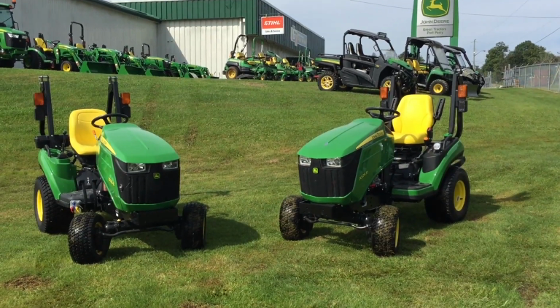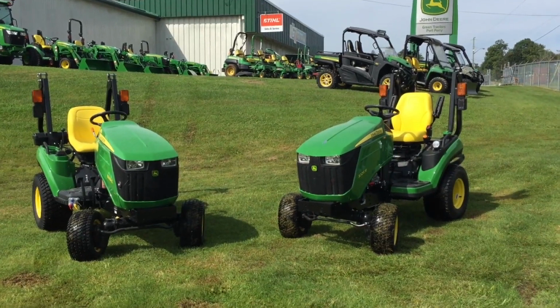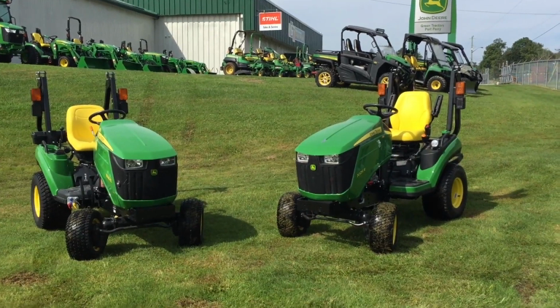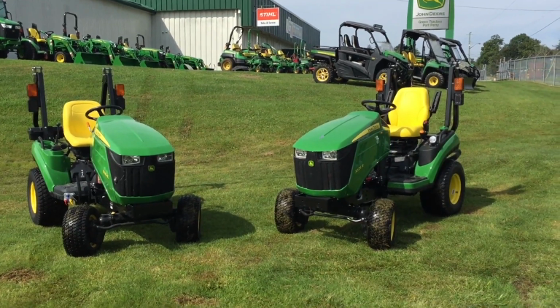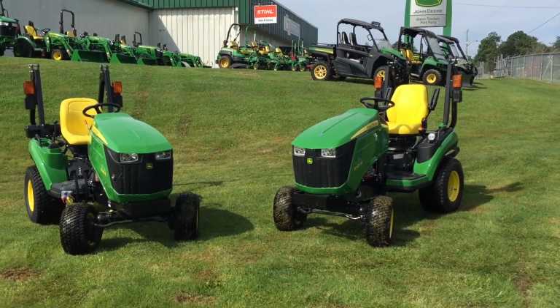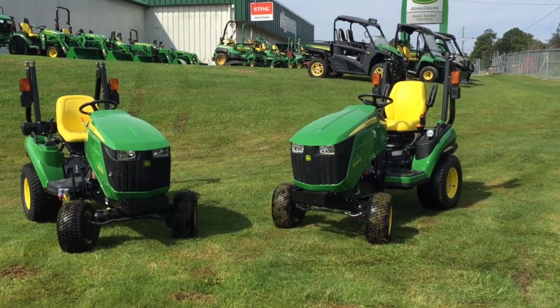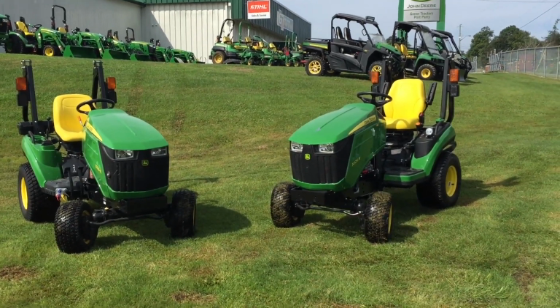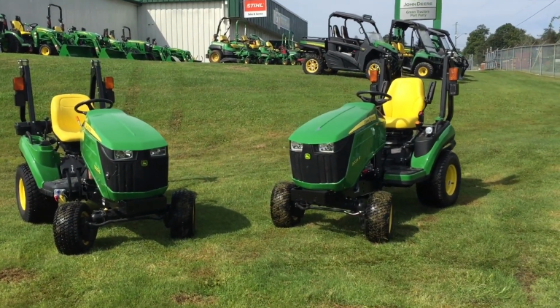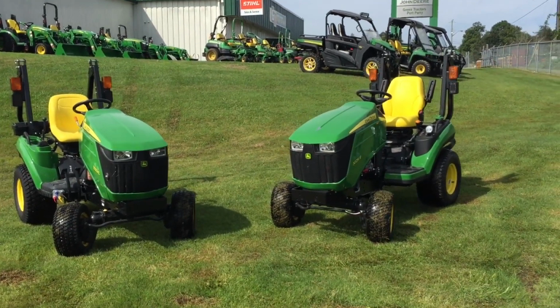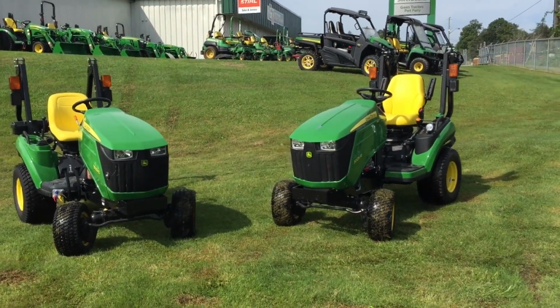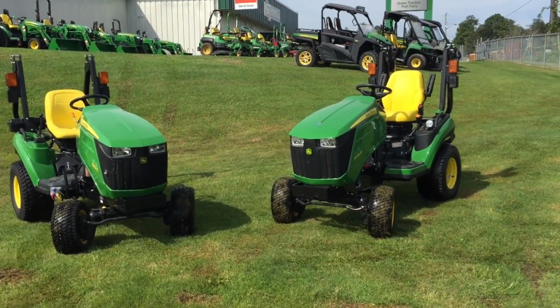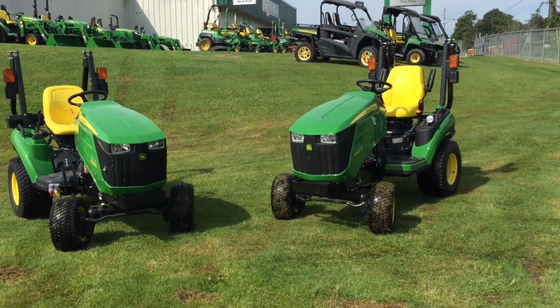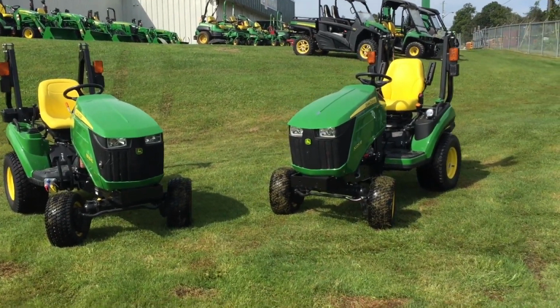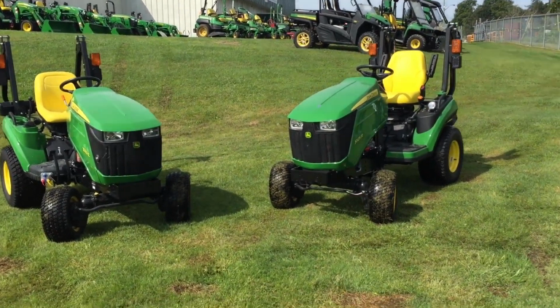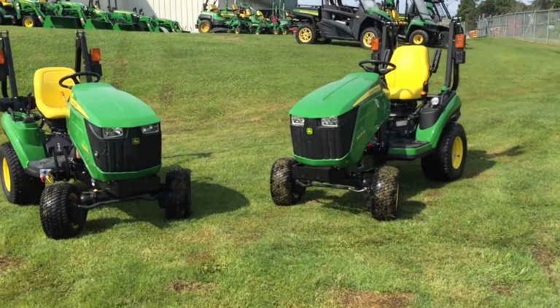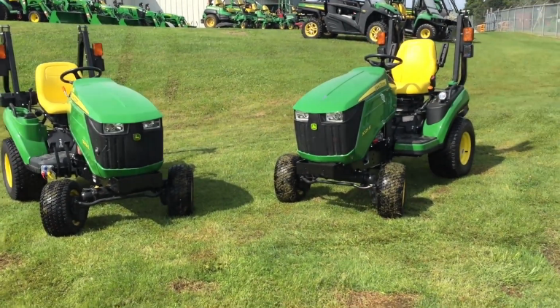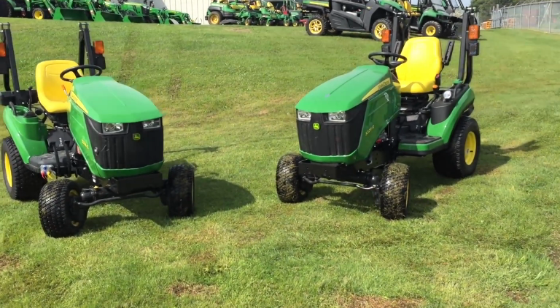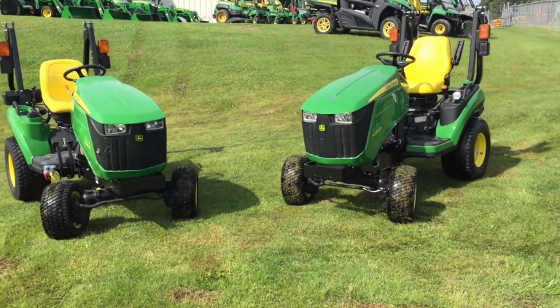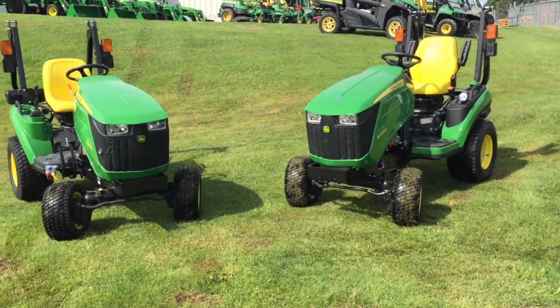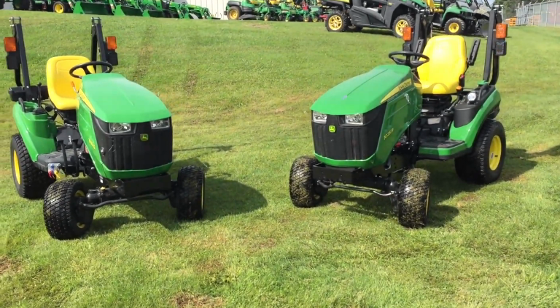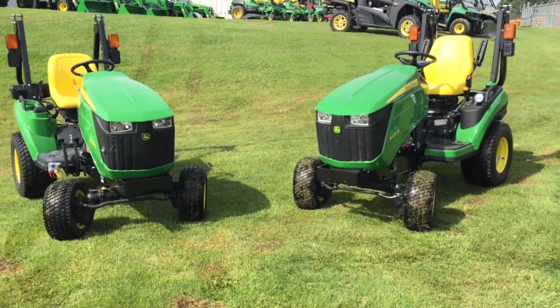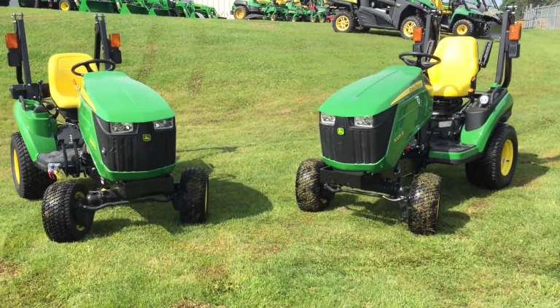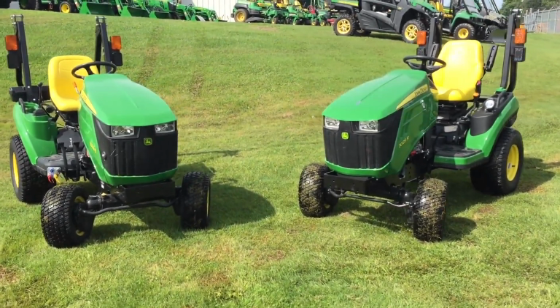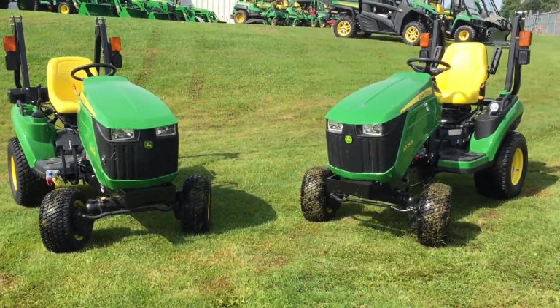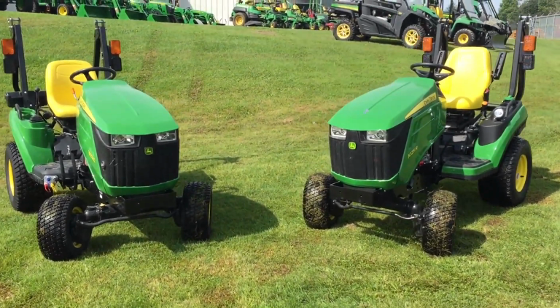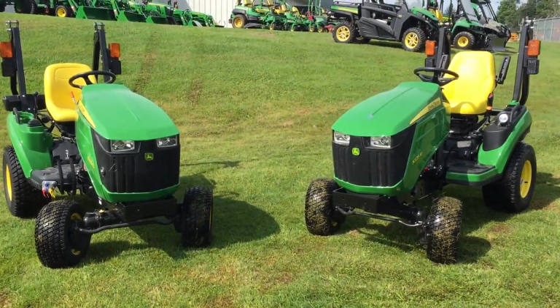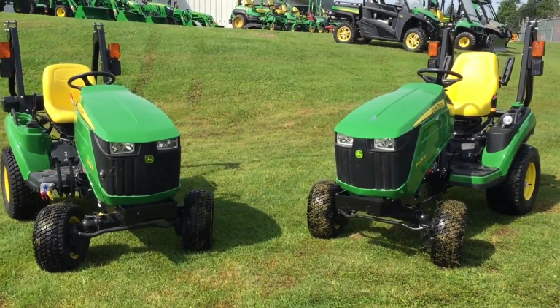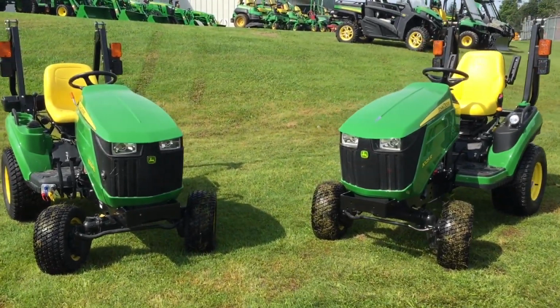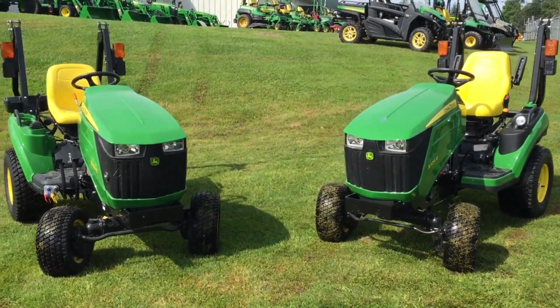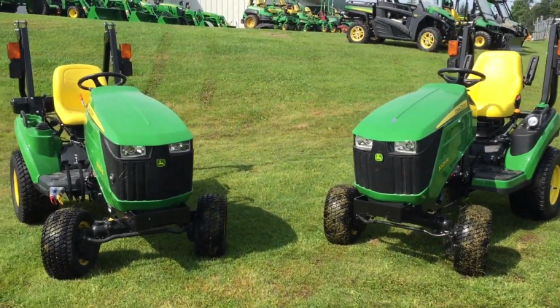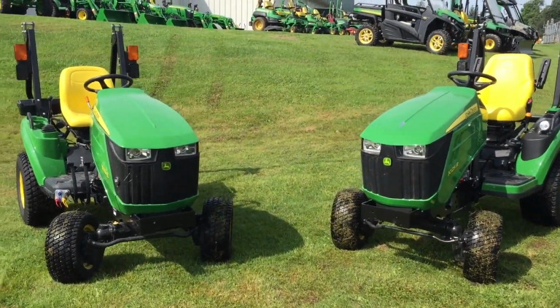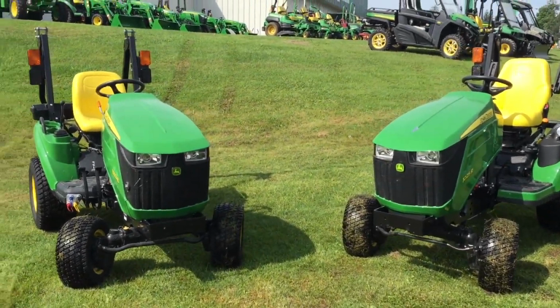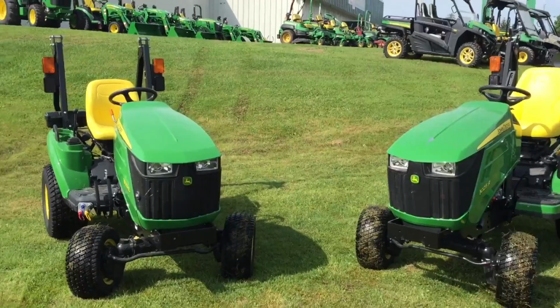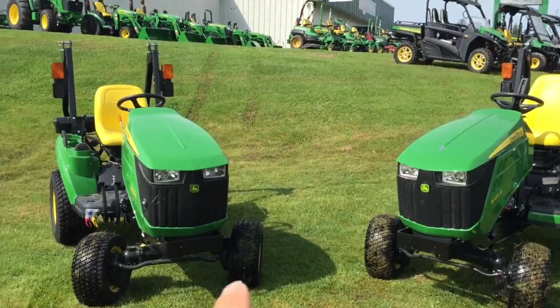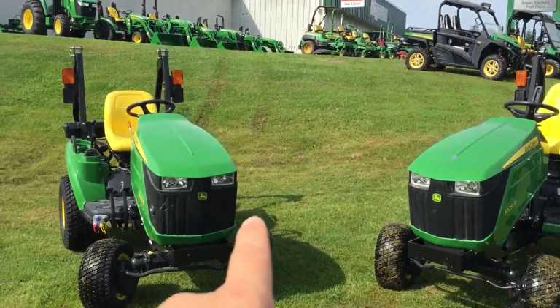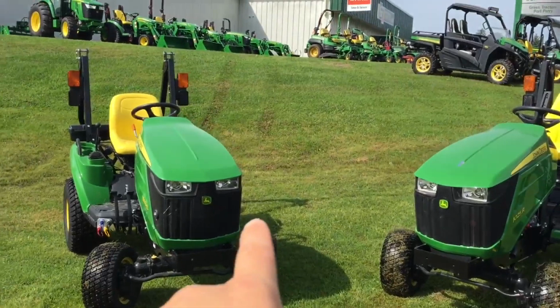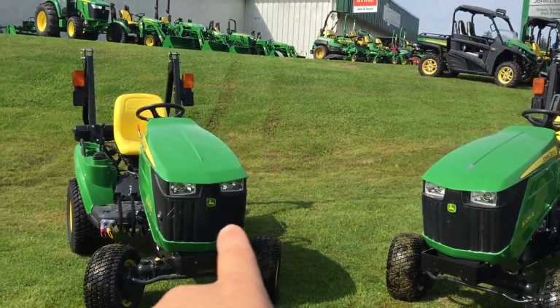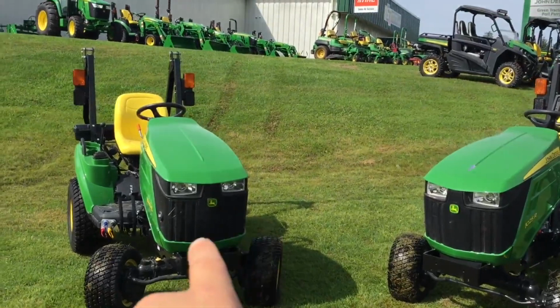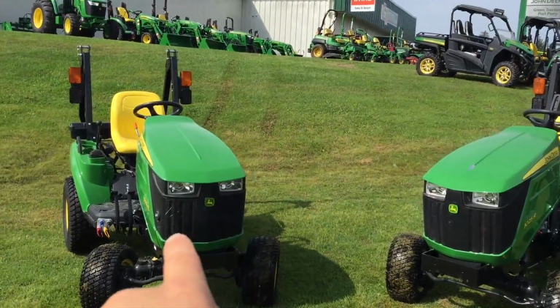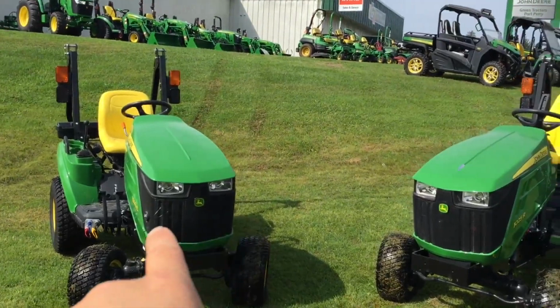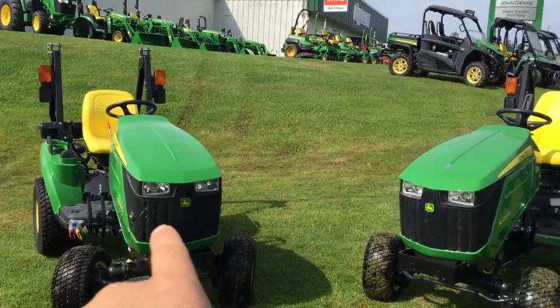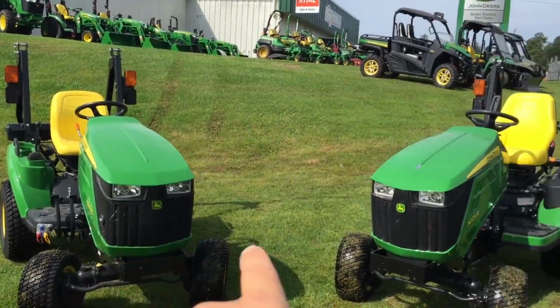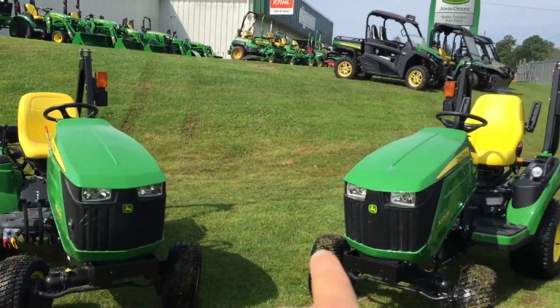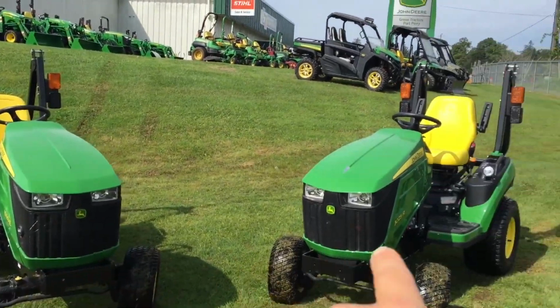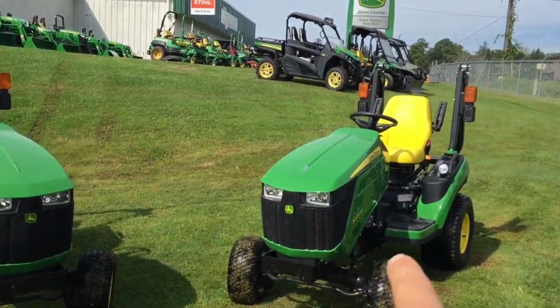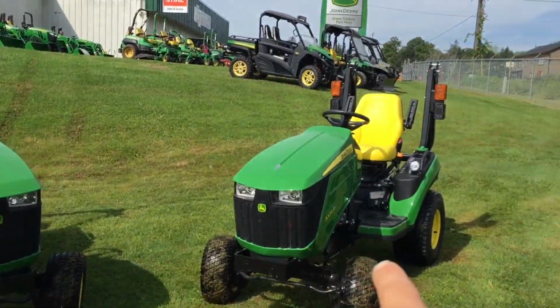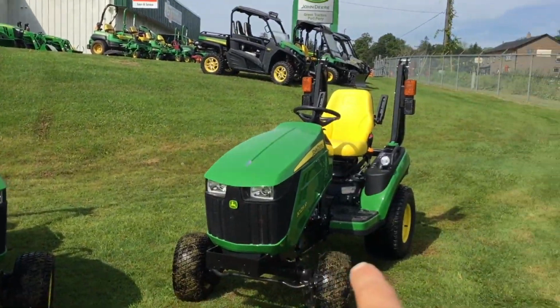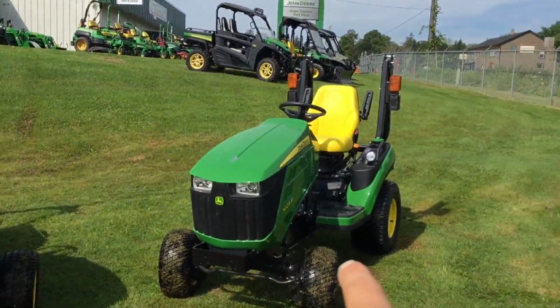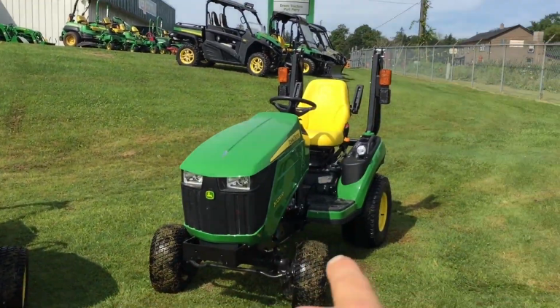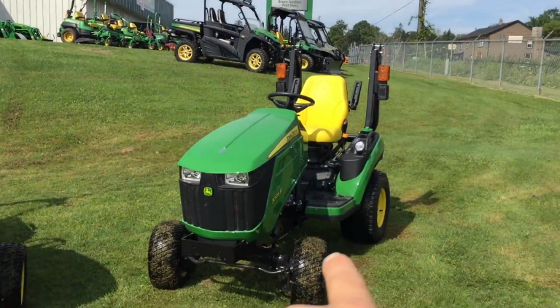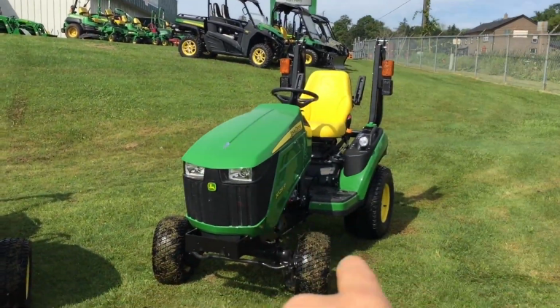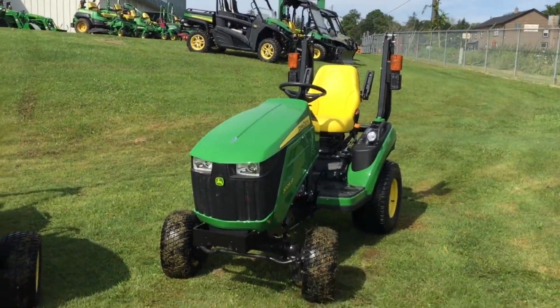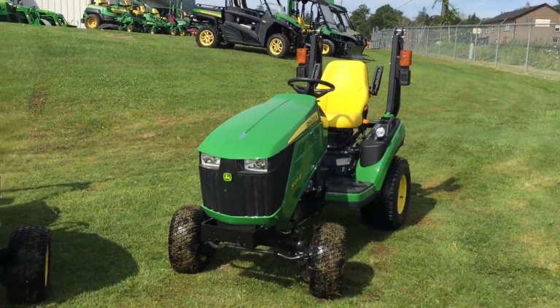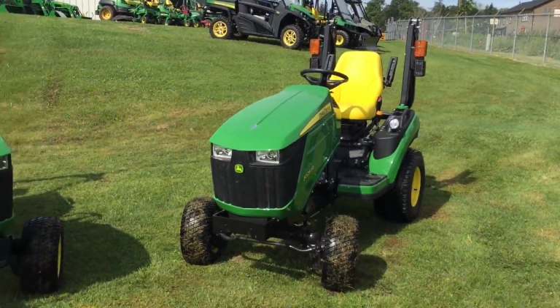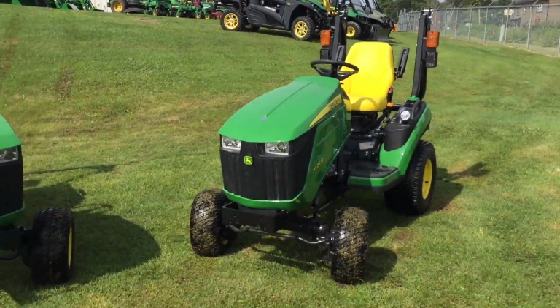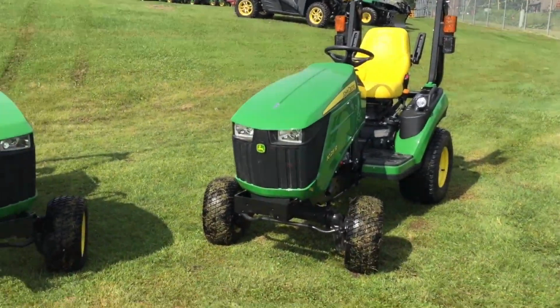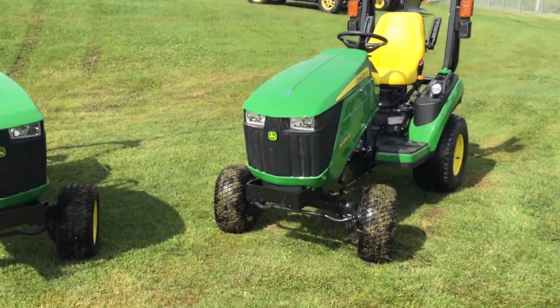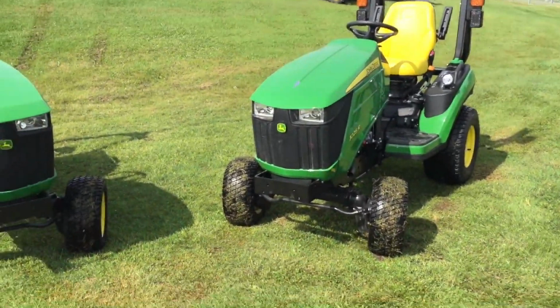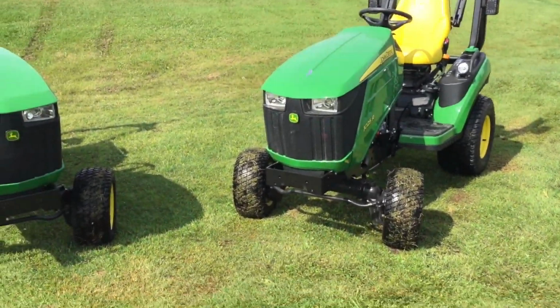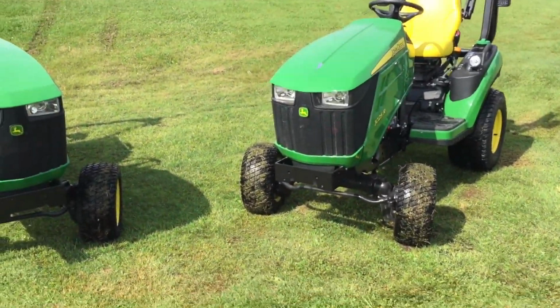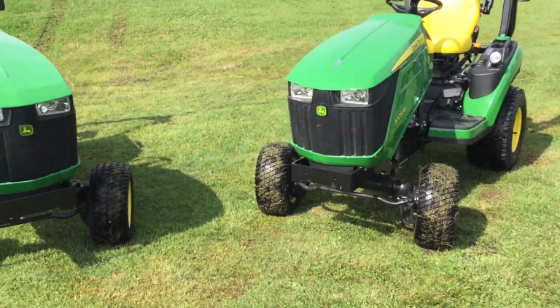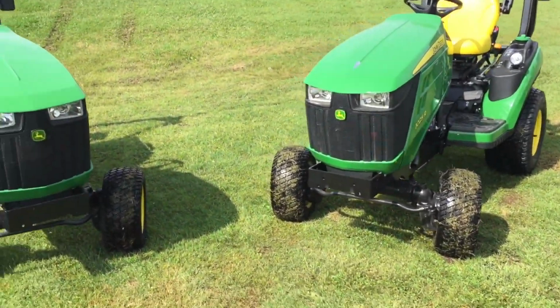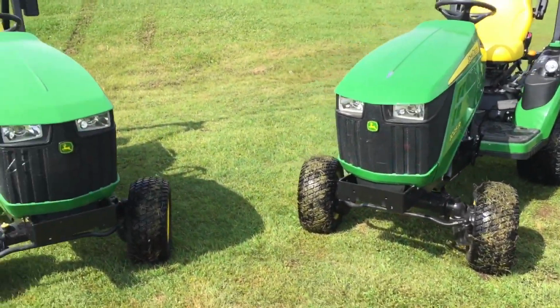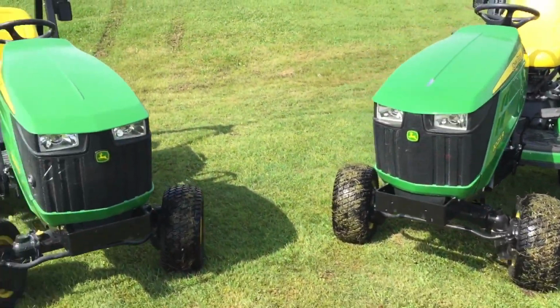Ian Robson here from Green Tractors Port Perry. Today we're going to look at the 1023 over here versus the 1025 over here. Let's take a look.